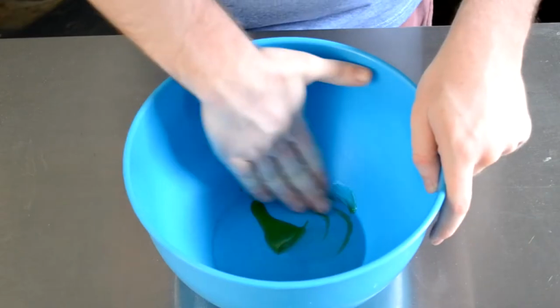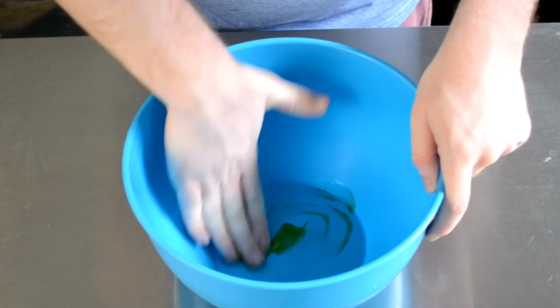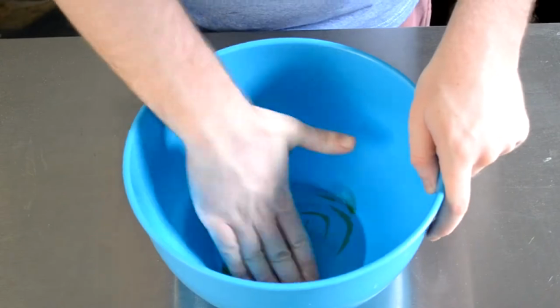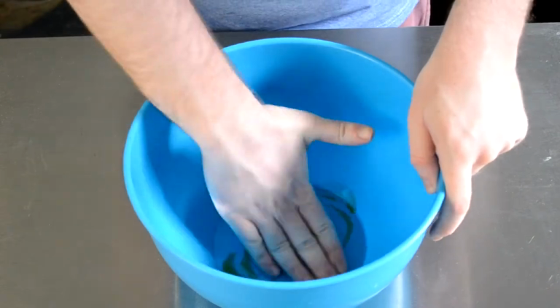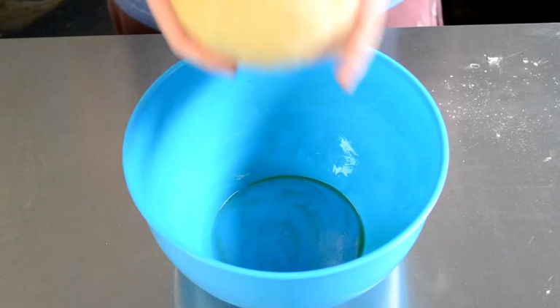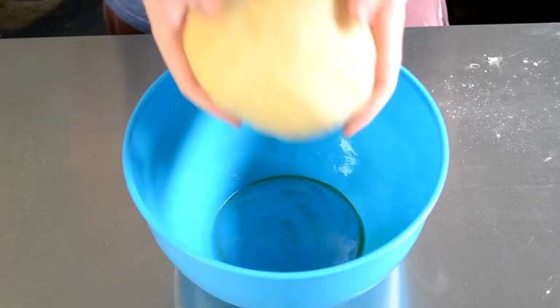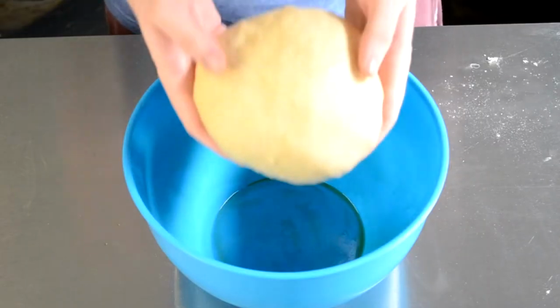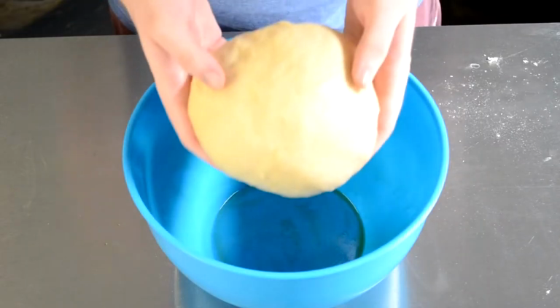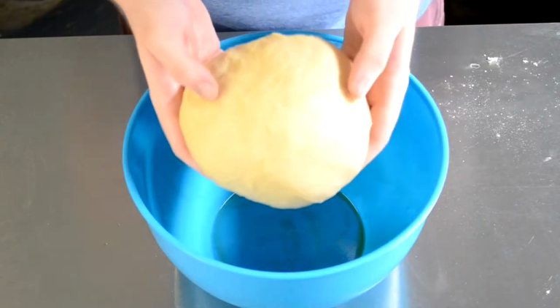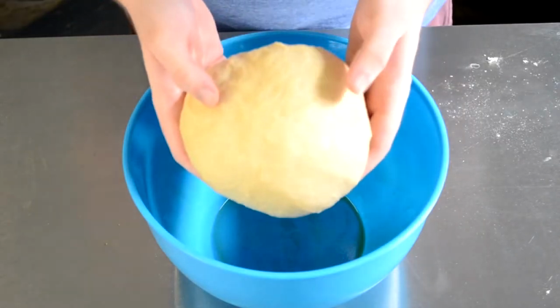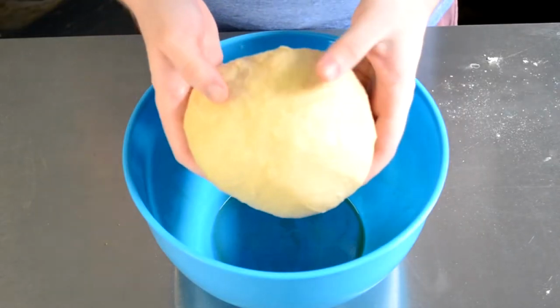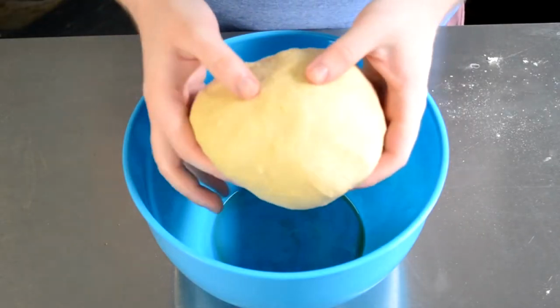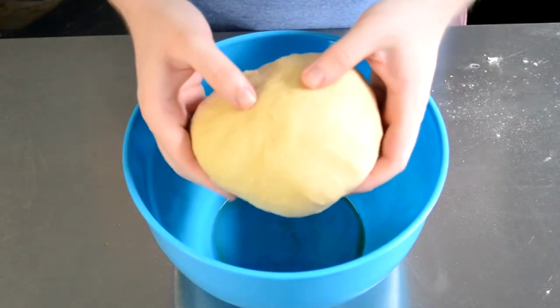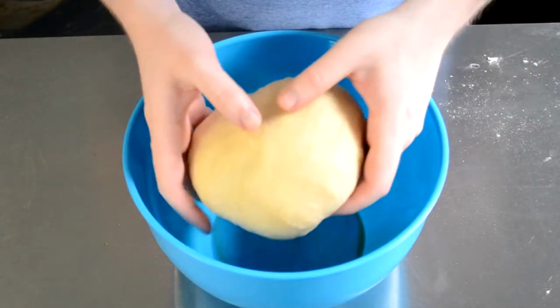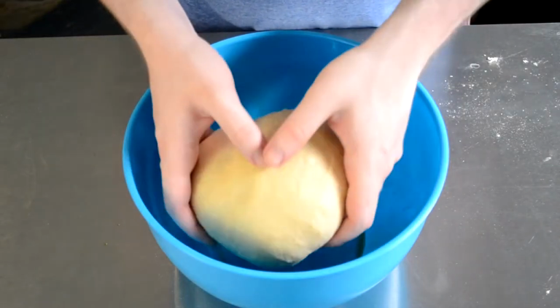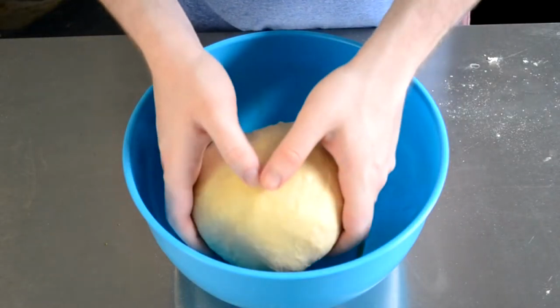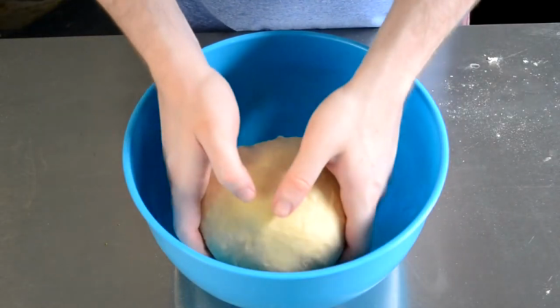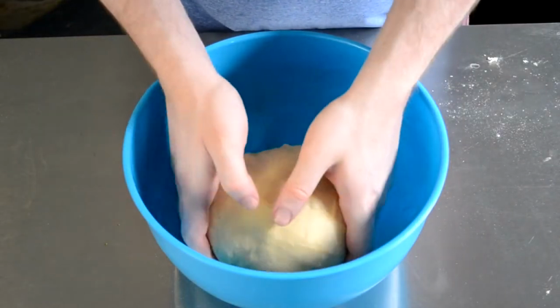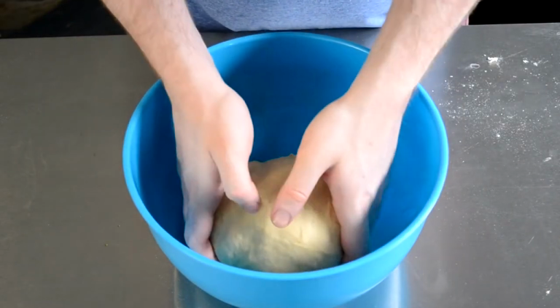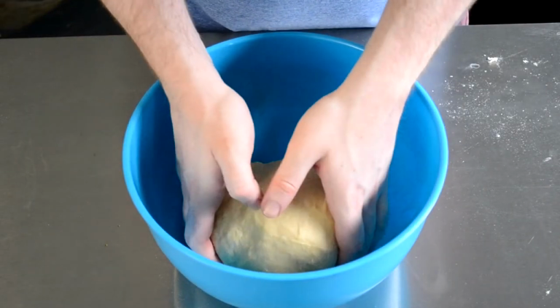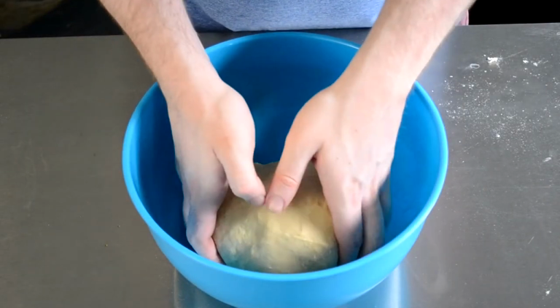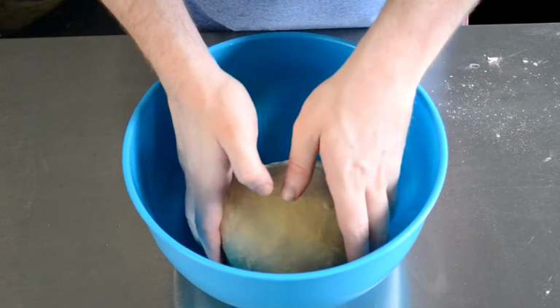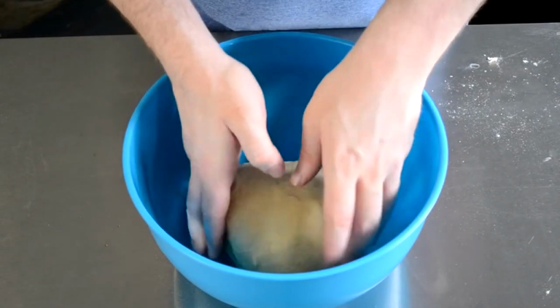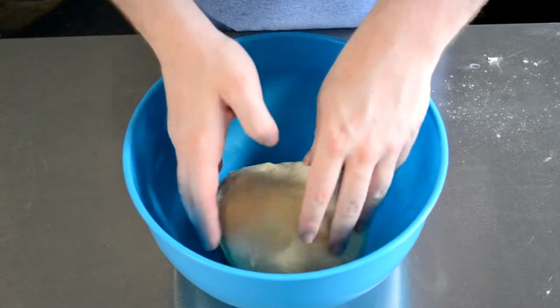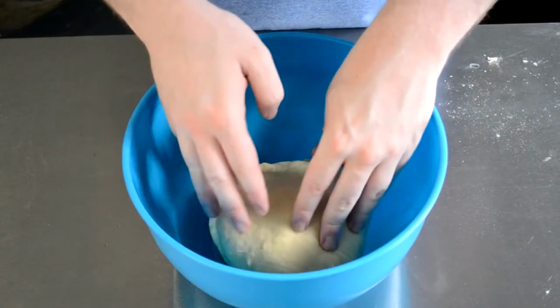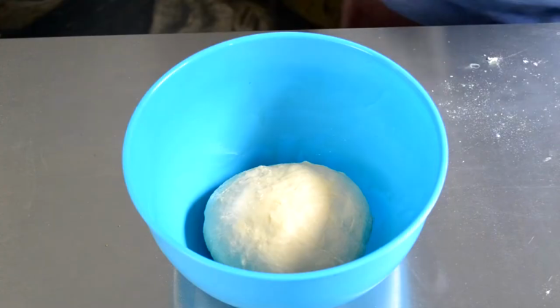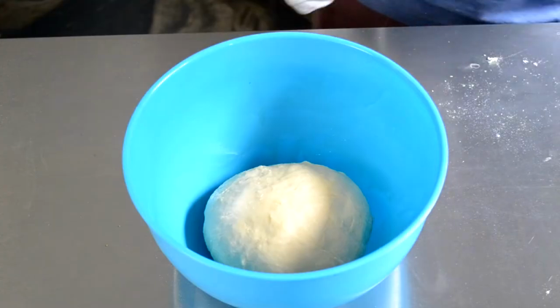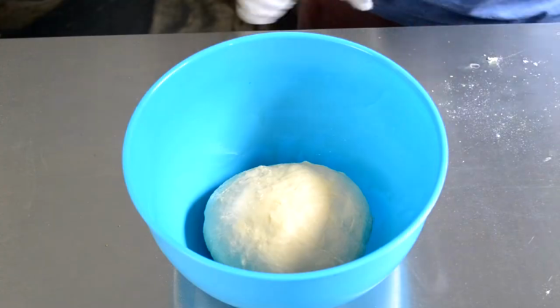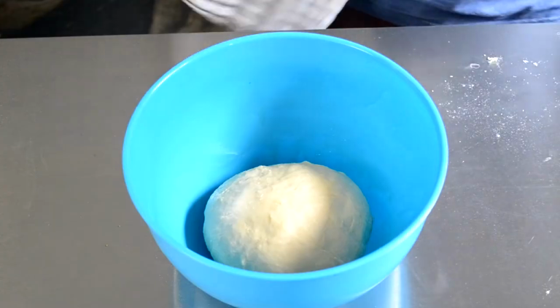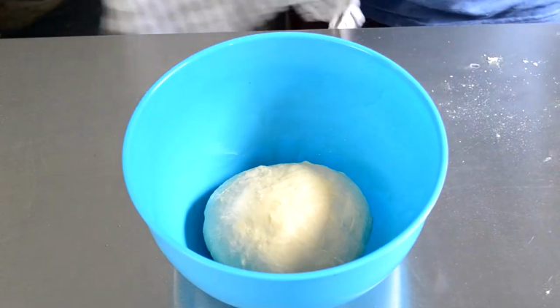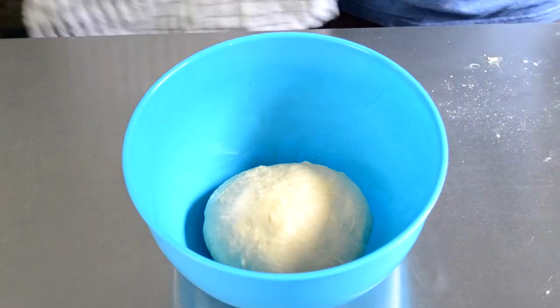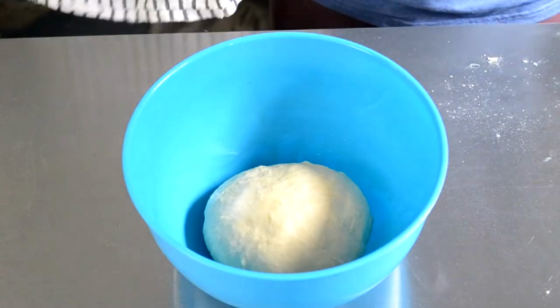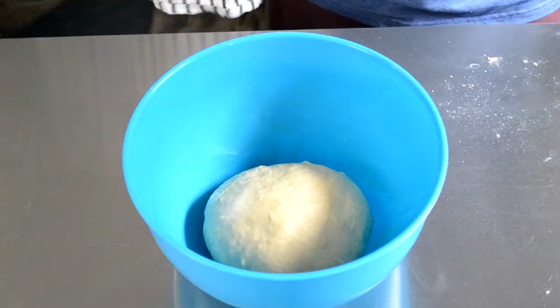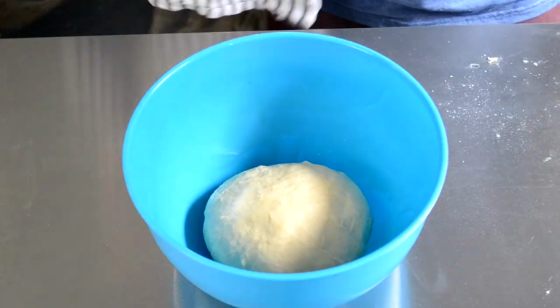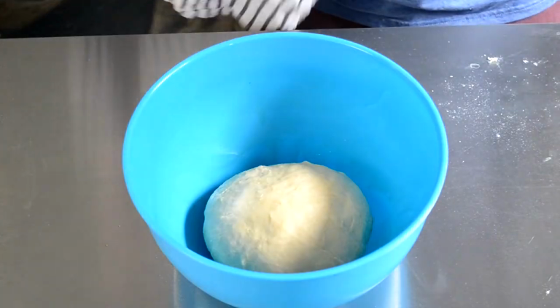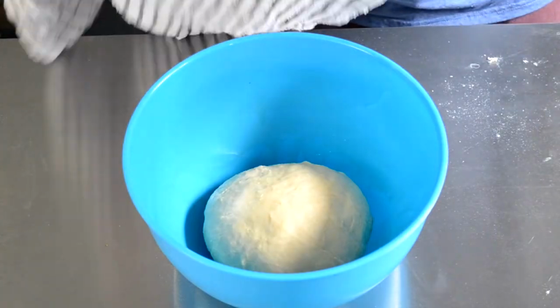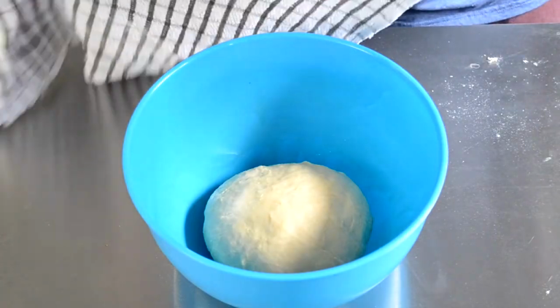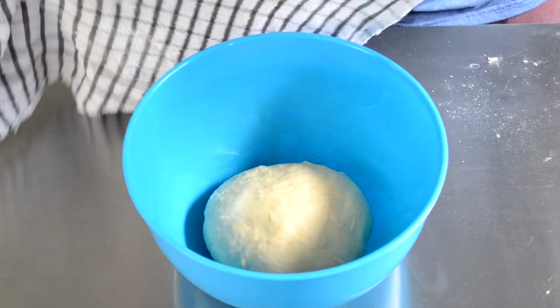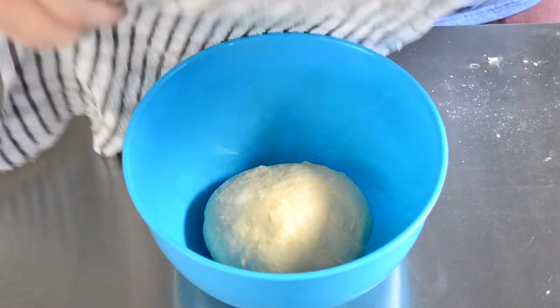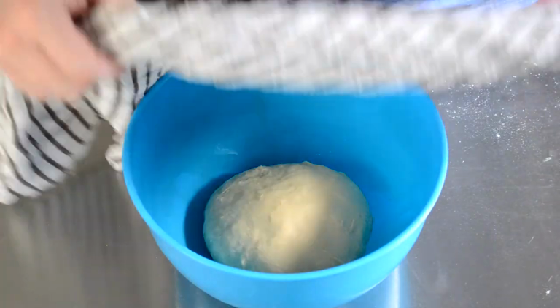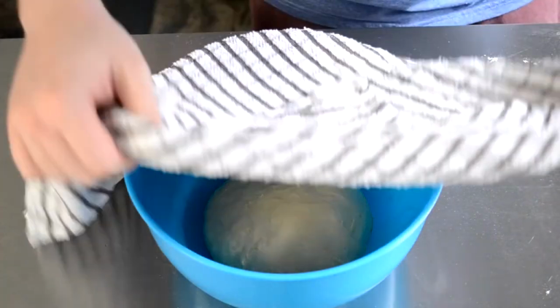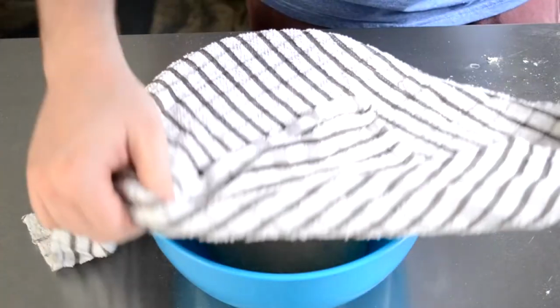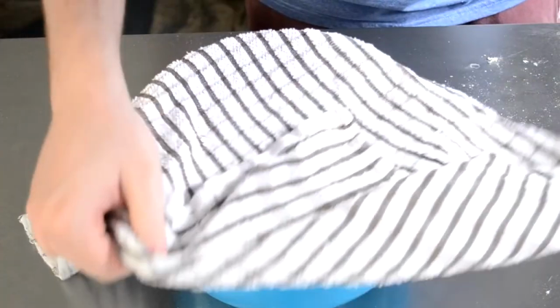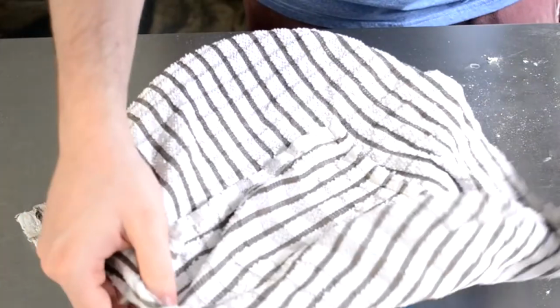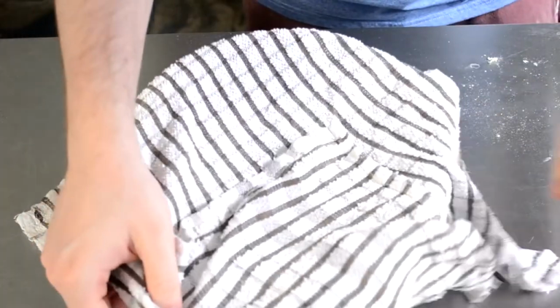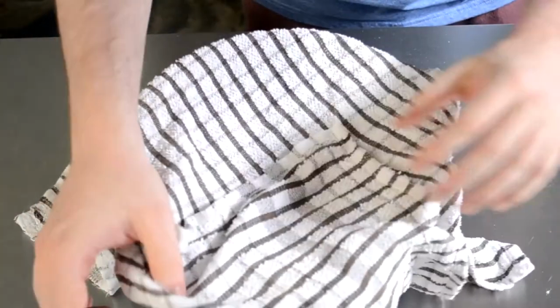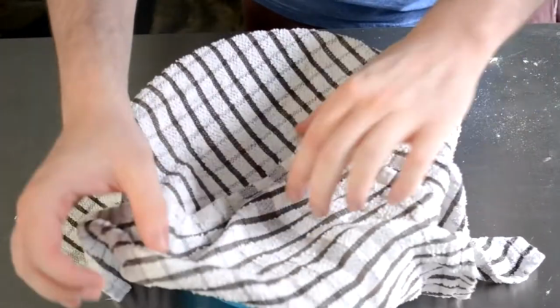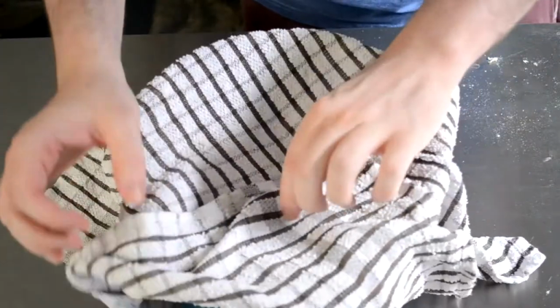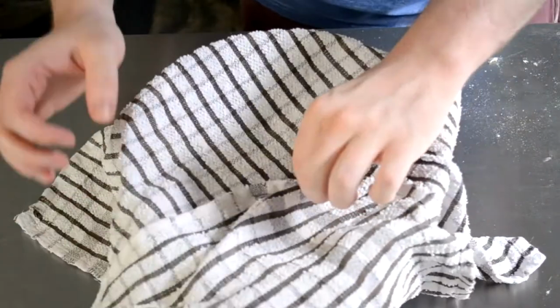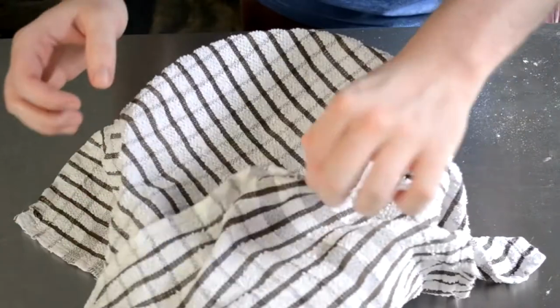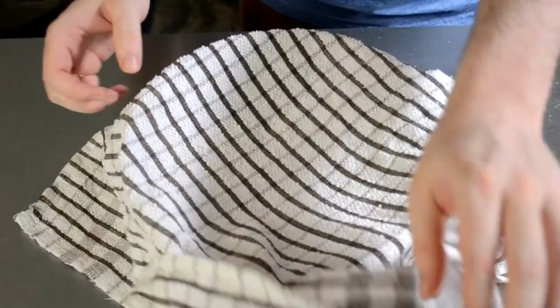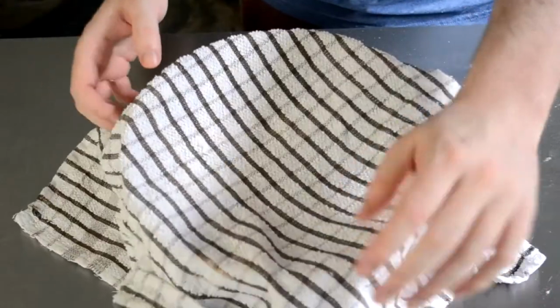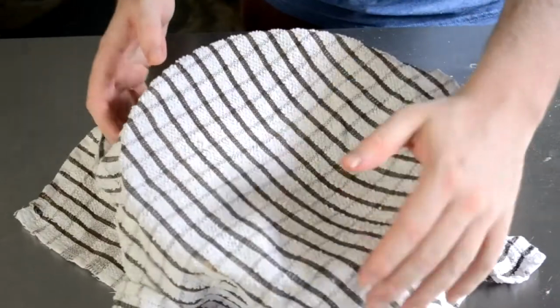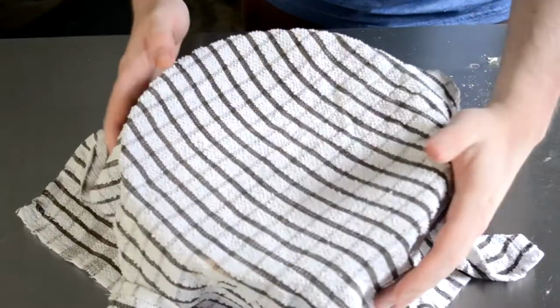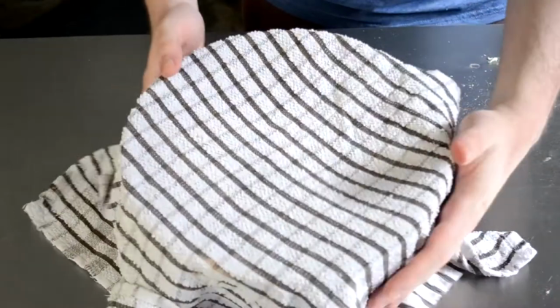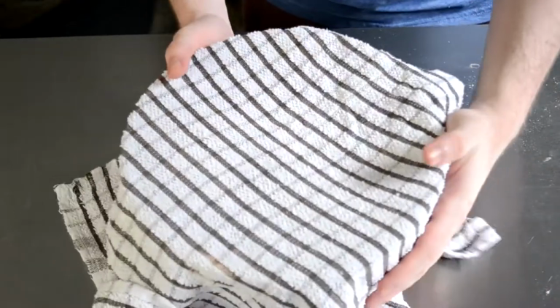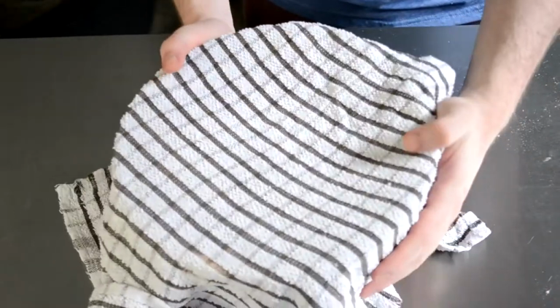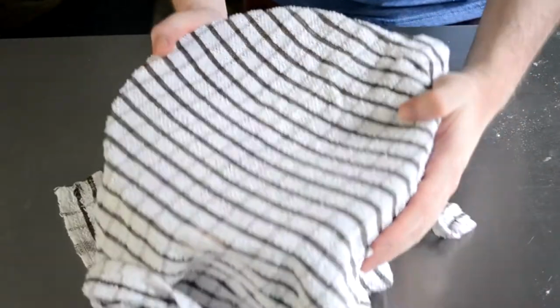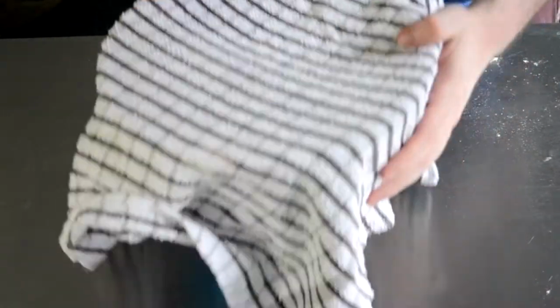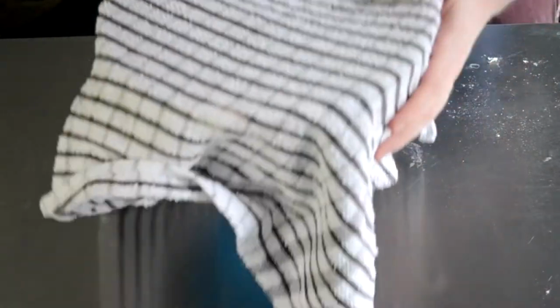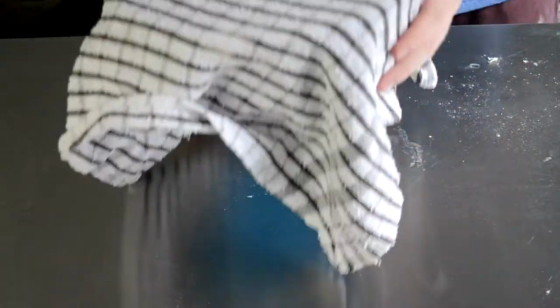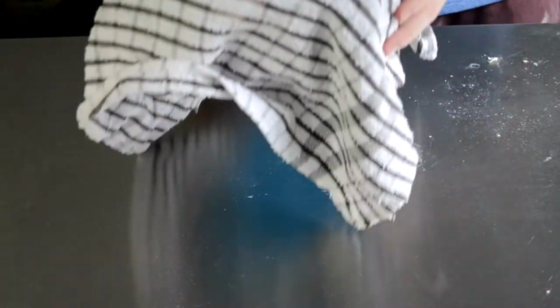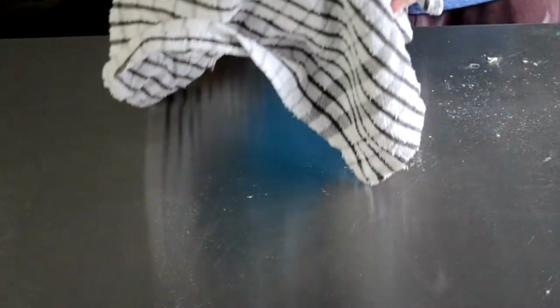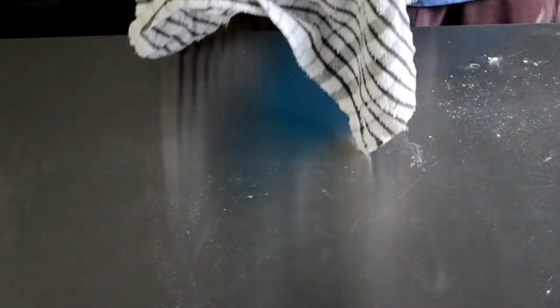We're then going to place the dough into an oiled bowl, covered with a damp tea towel, and let this rise for at least one to two hours.